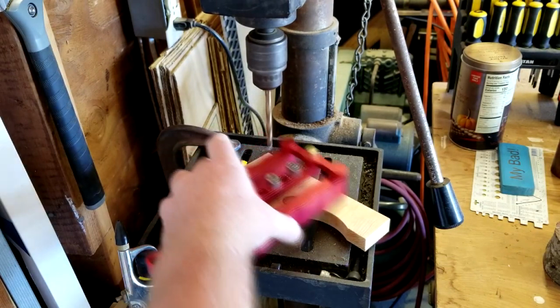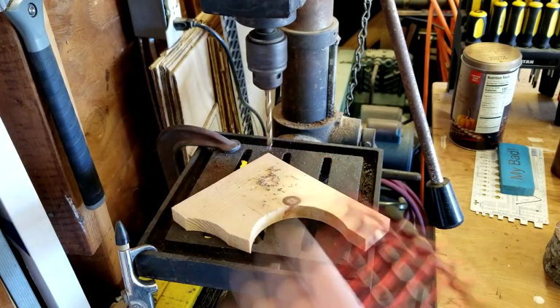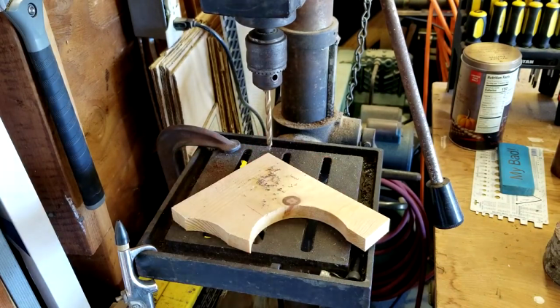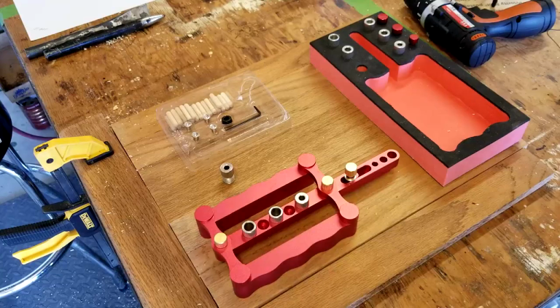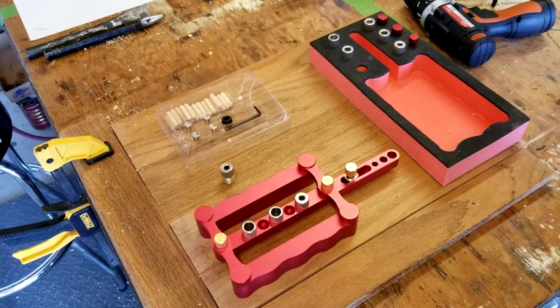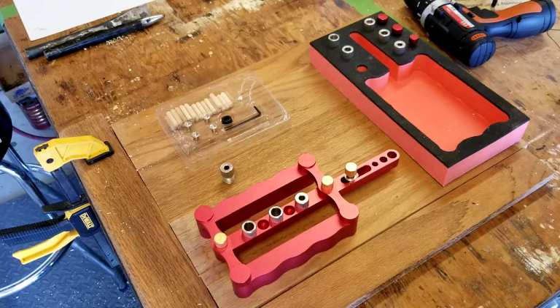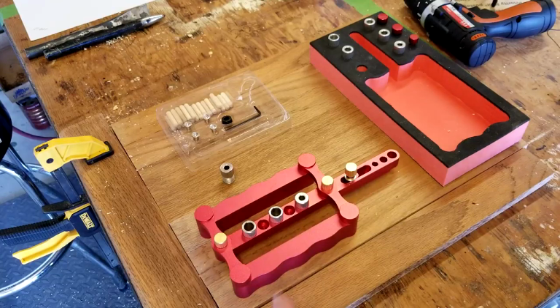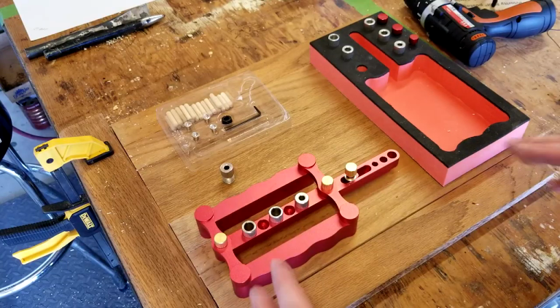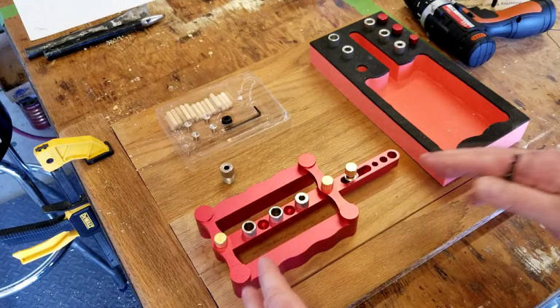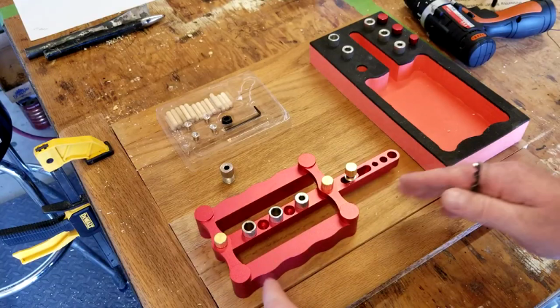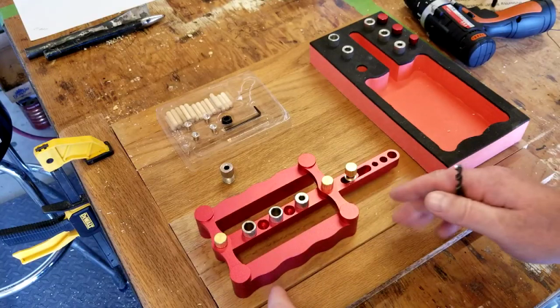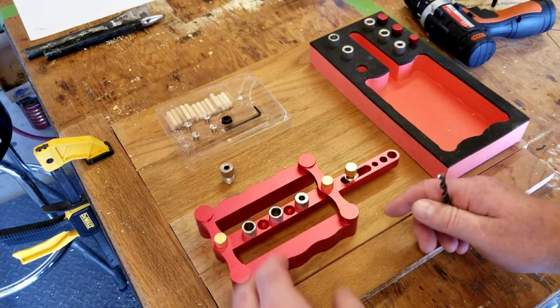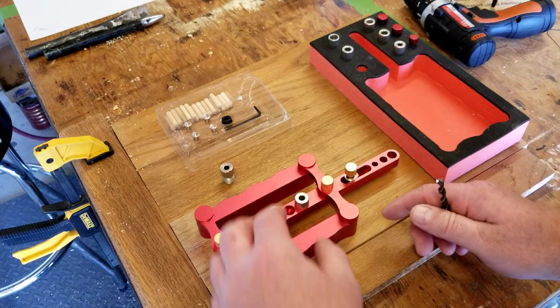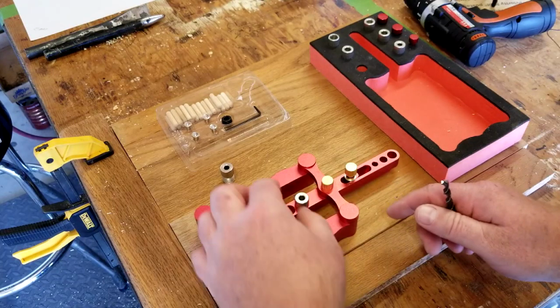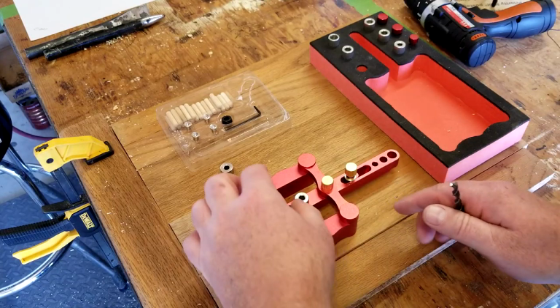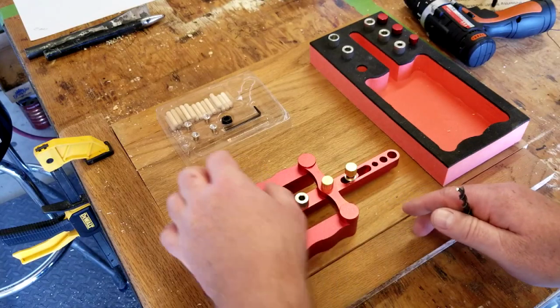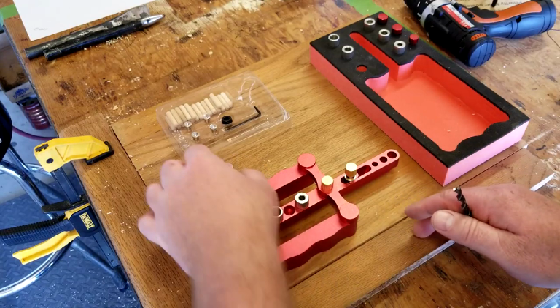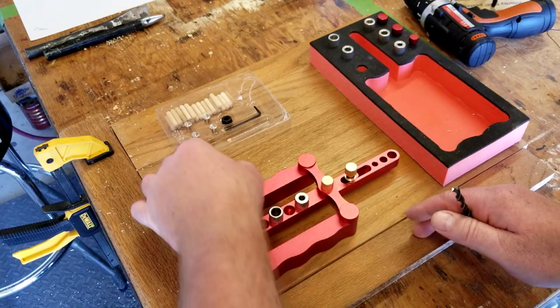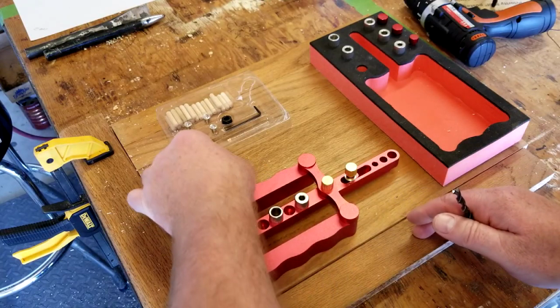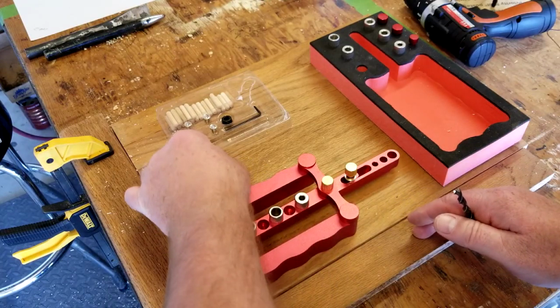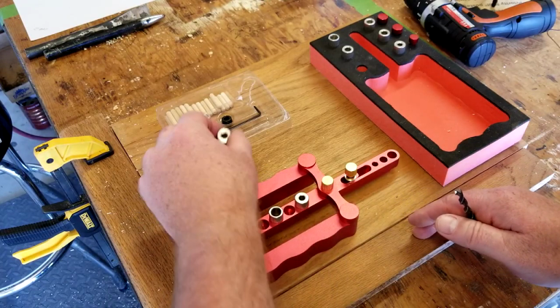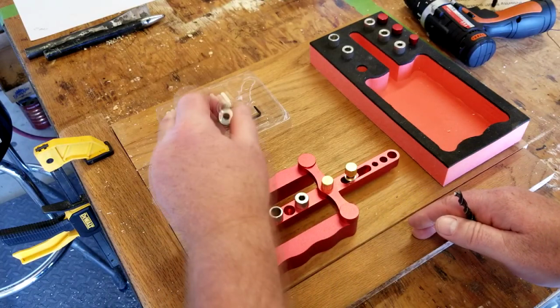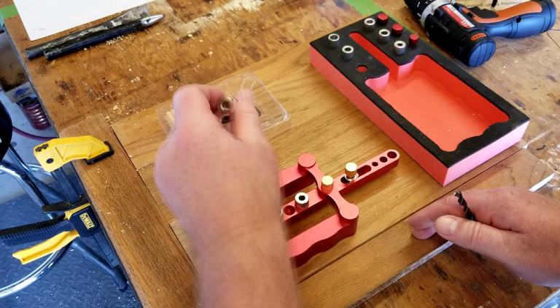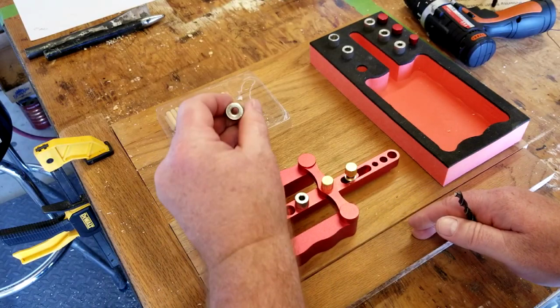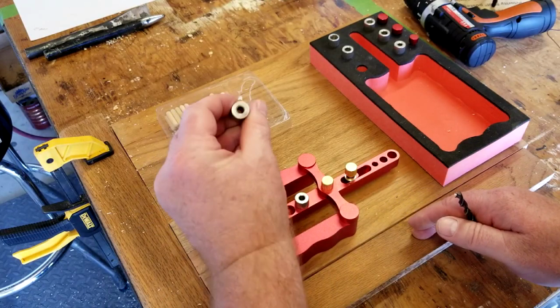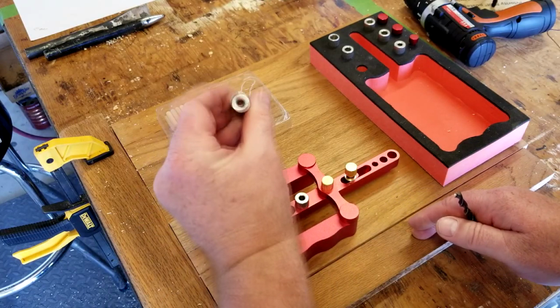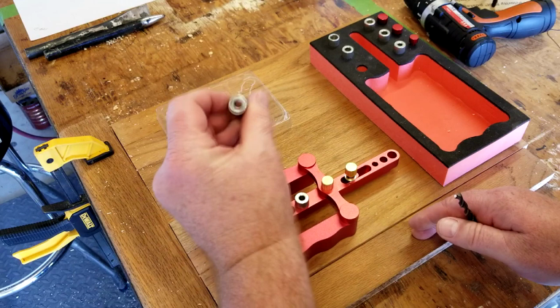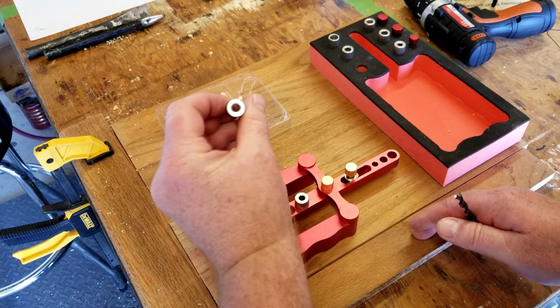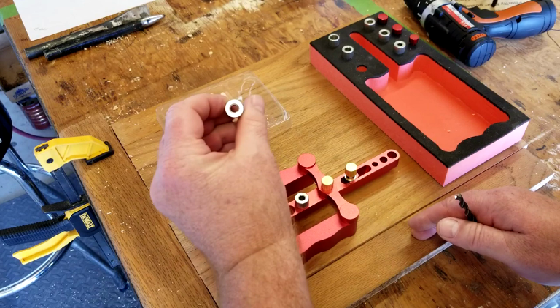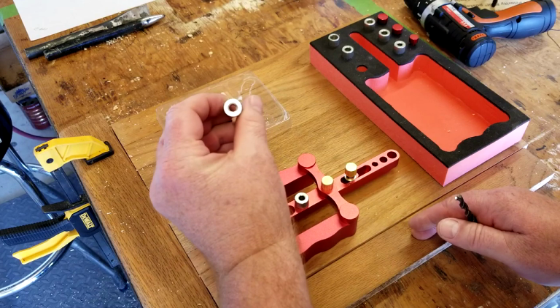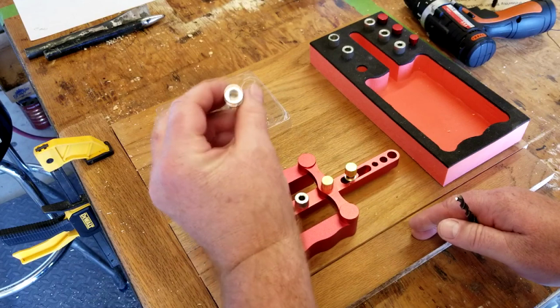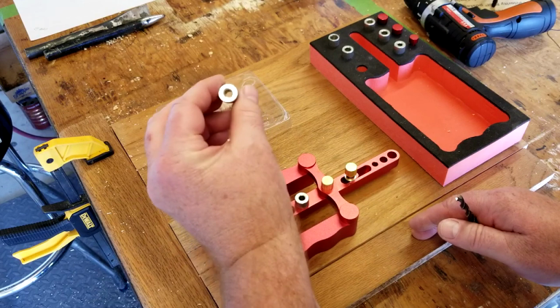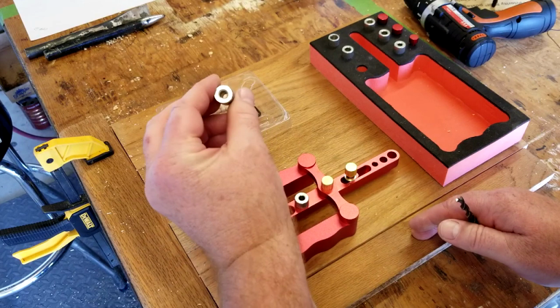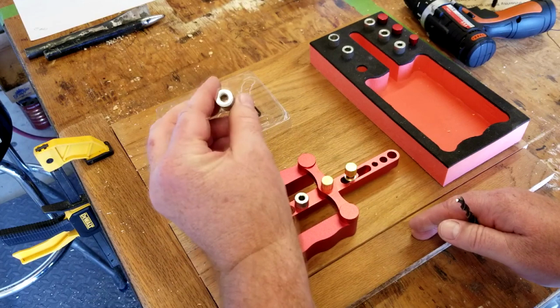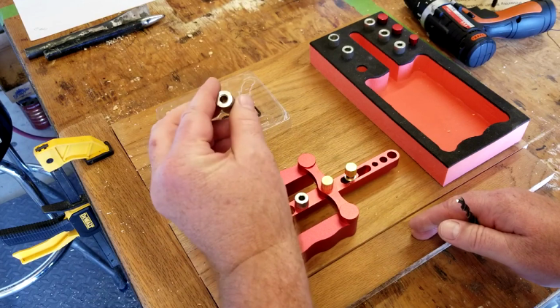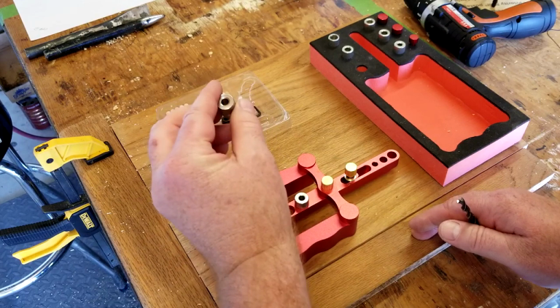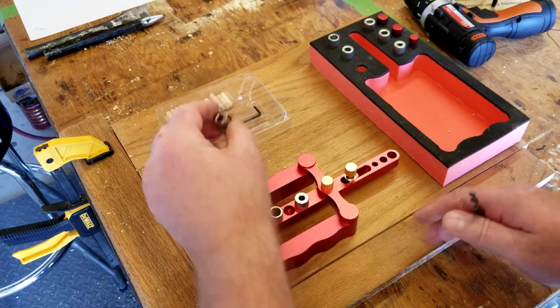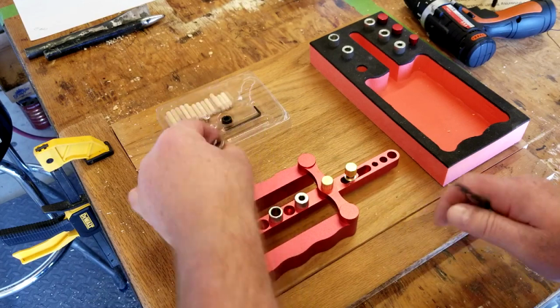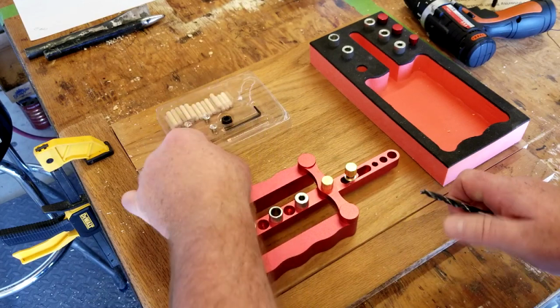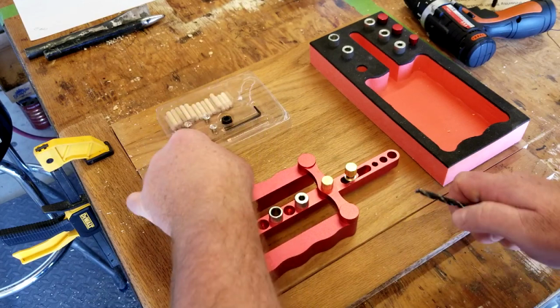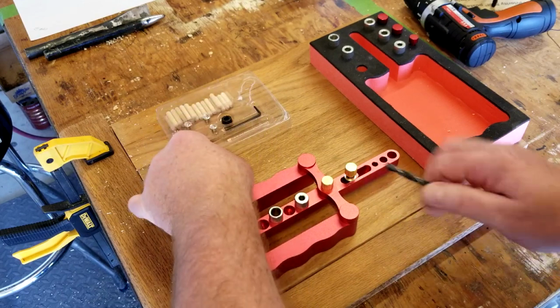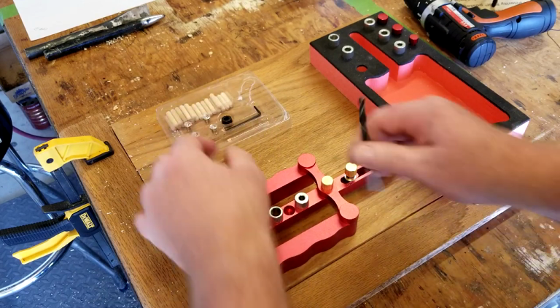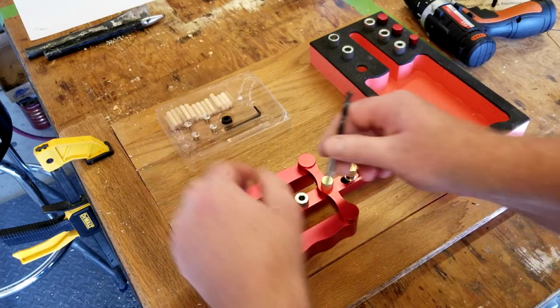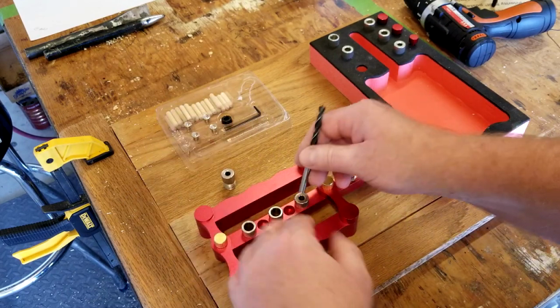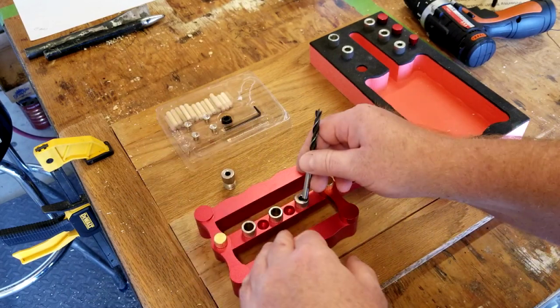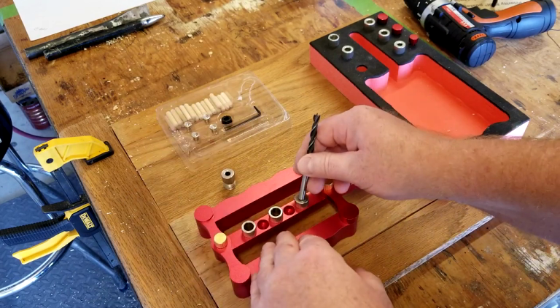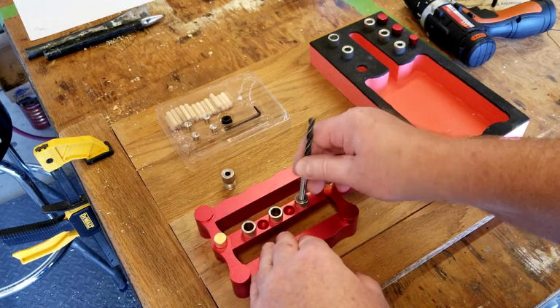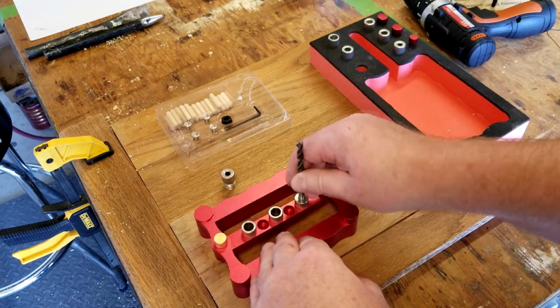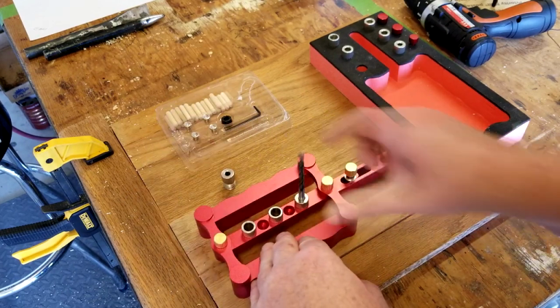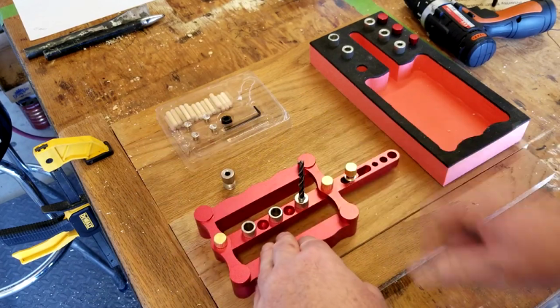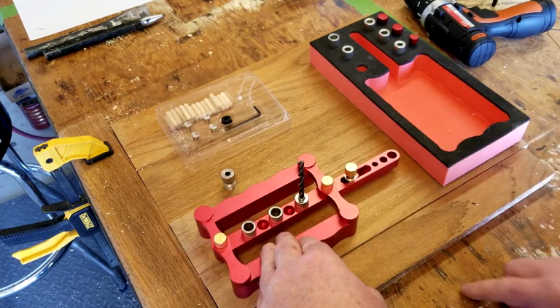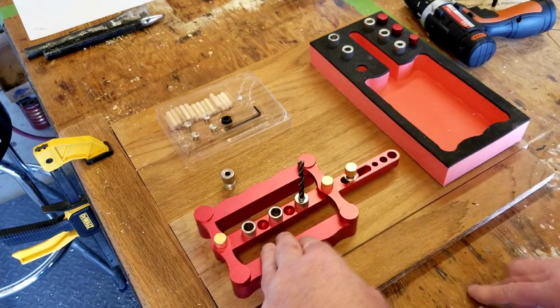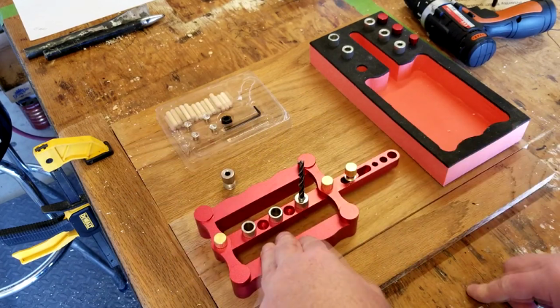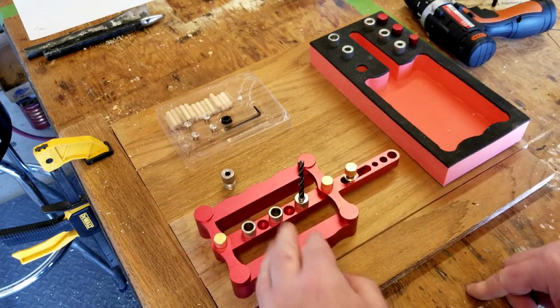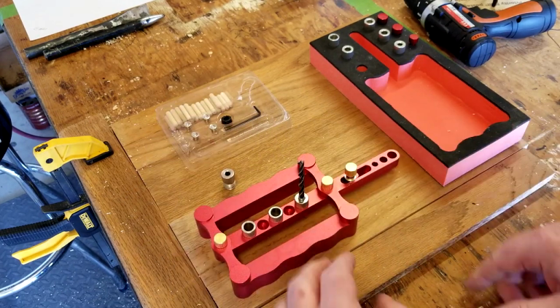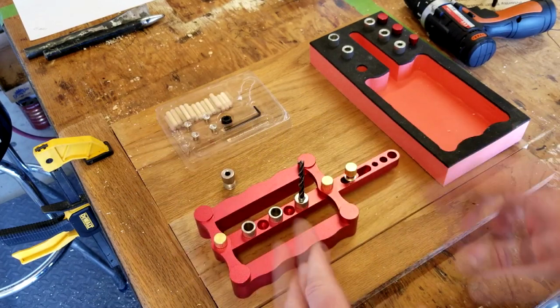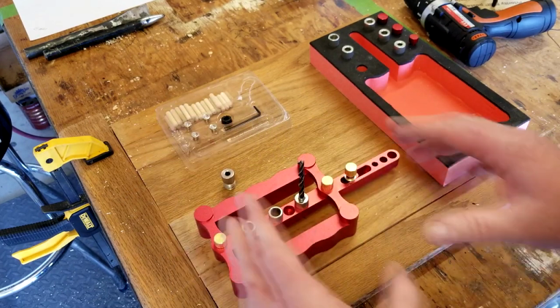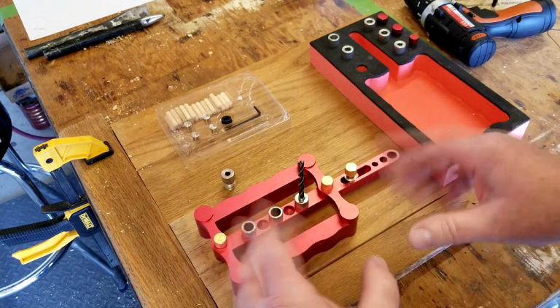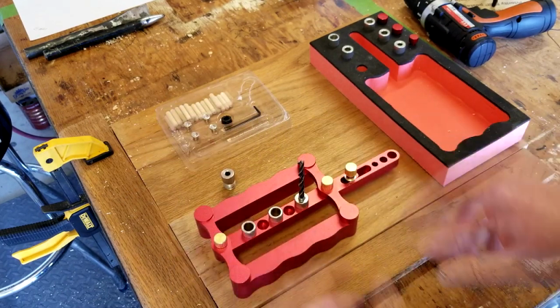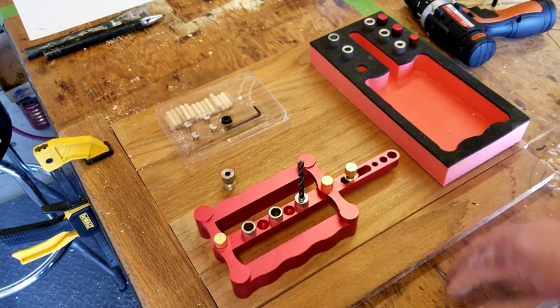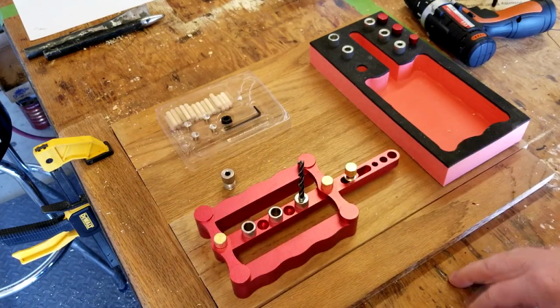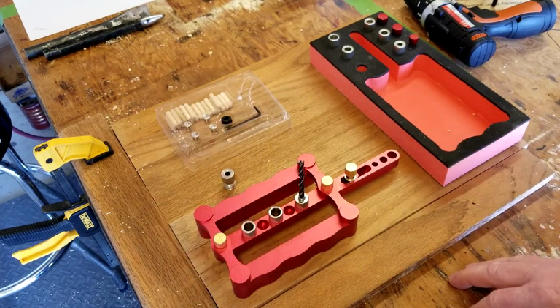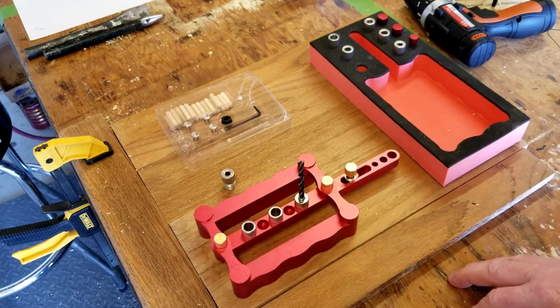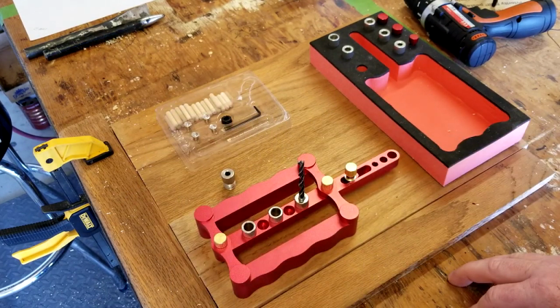Quick update: I was able to drill out the smallest size to one quarter inch. Now we're good to go.